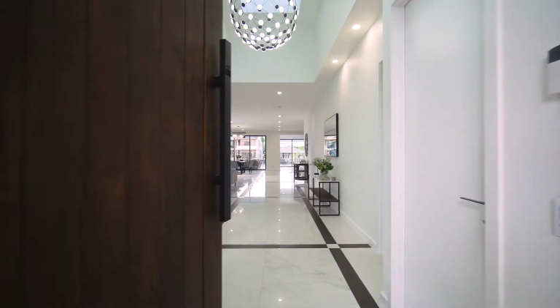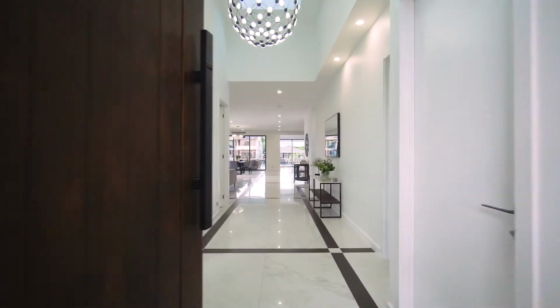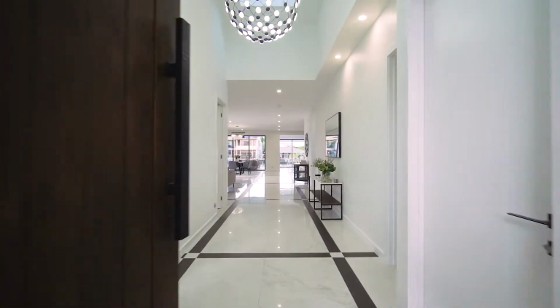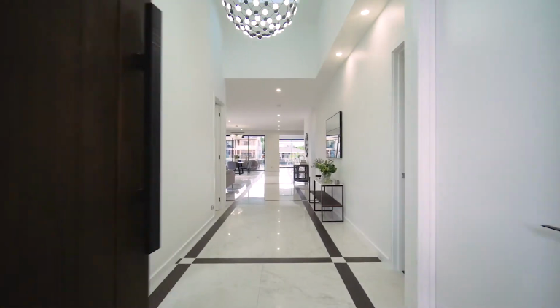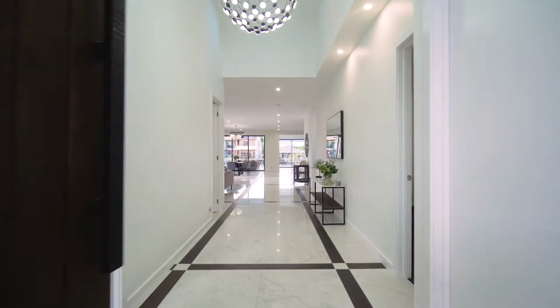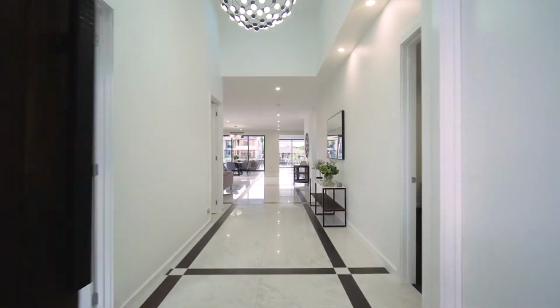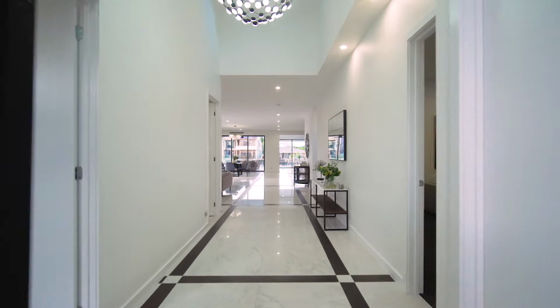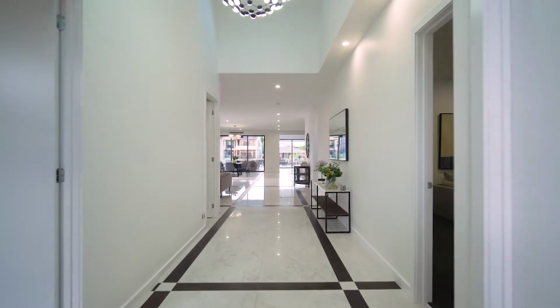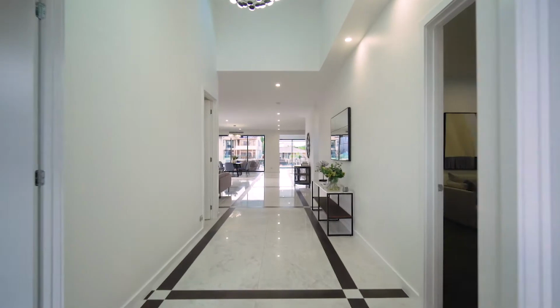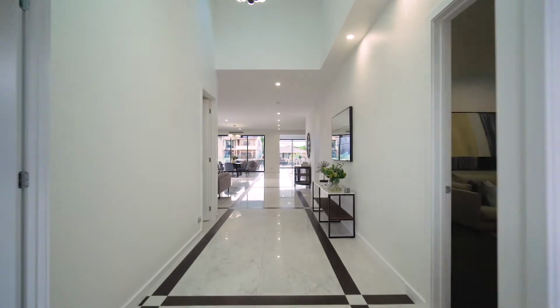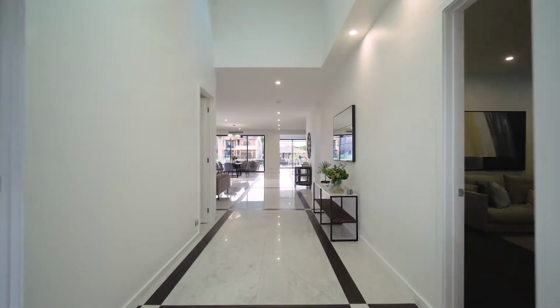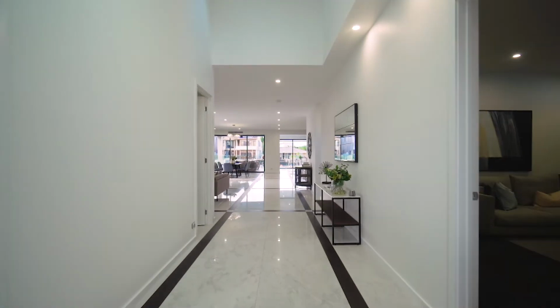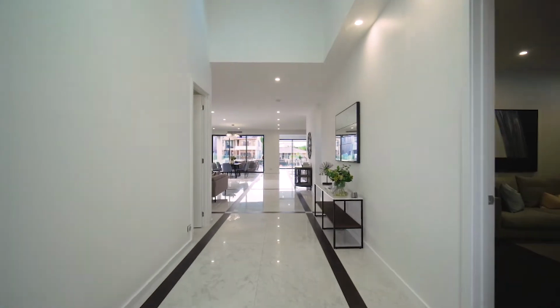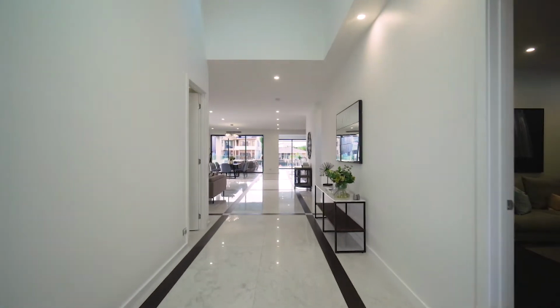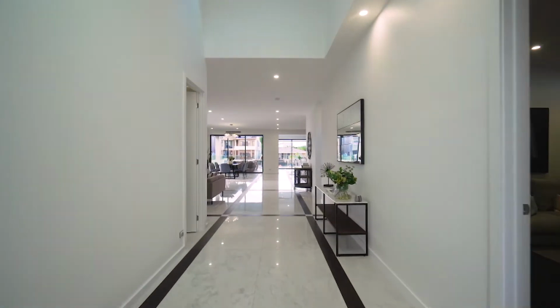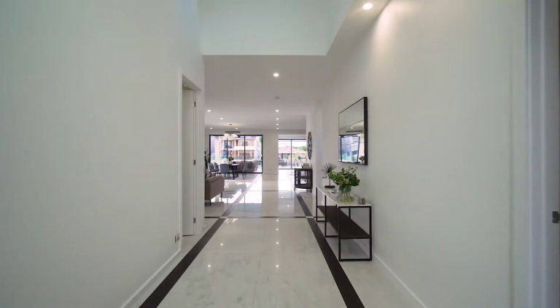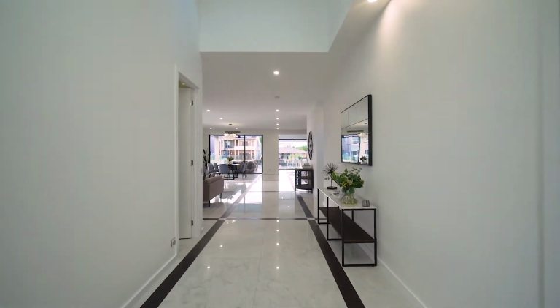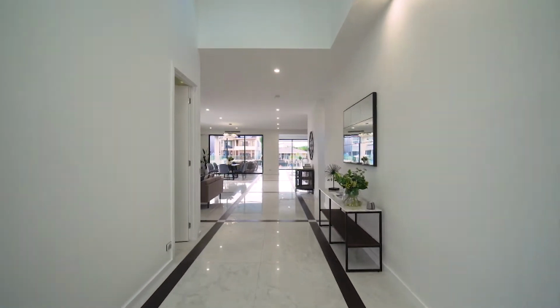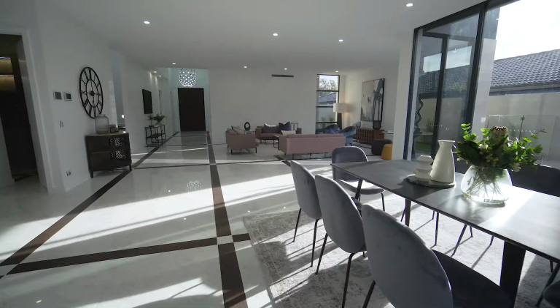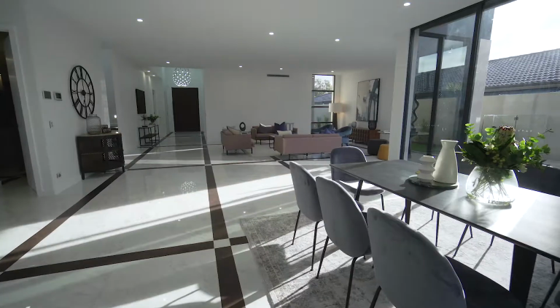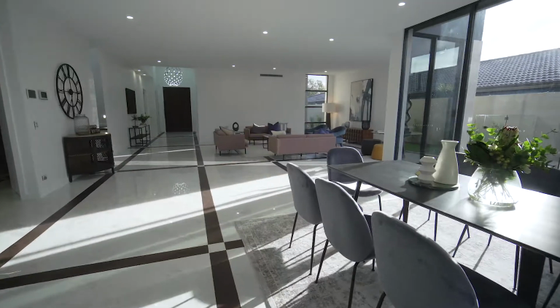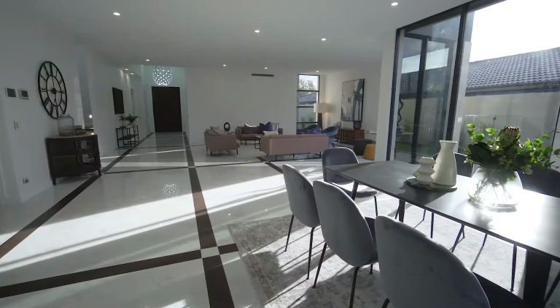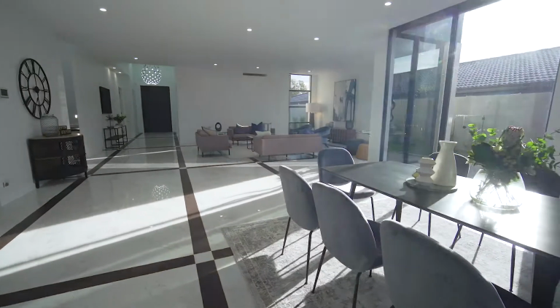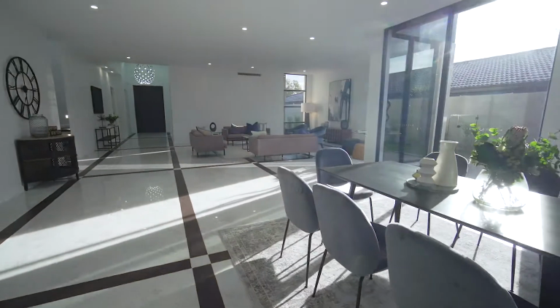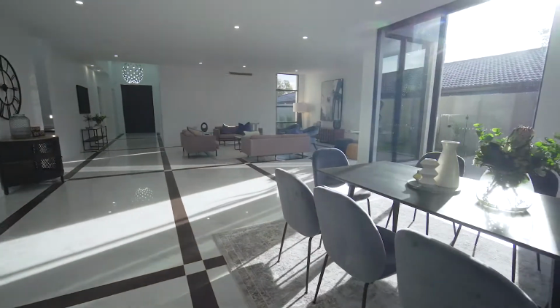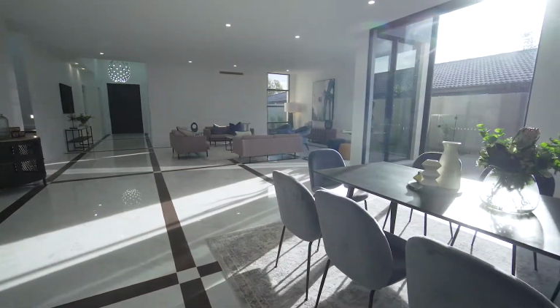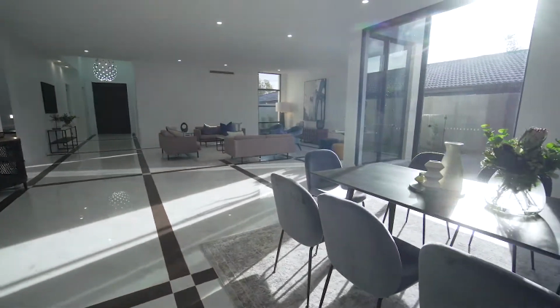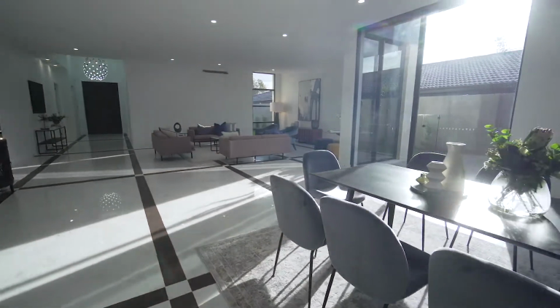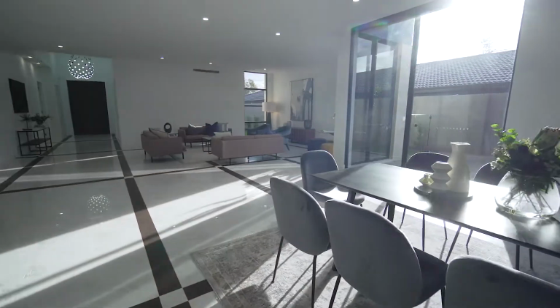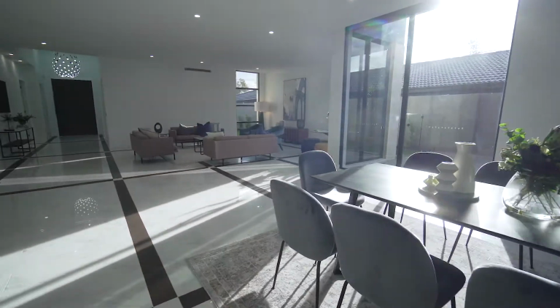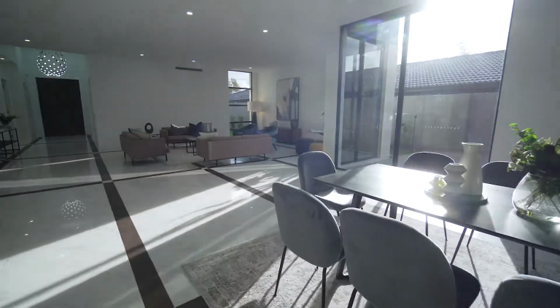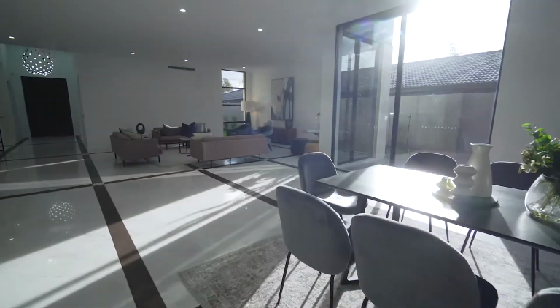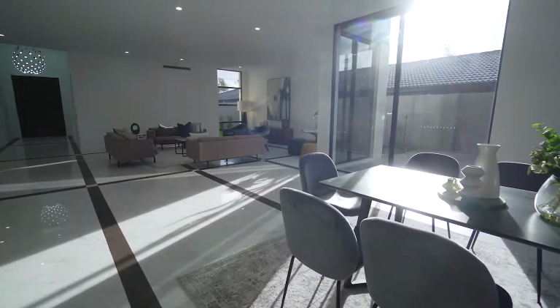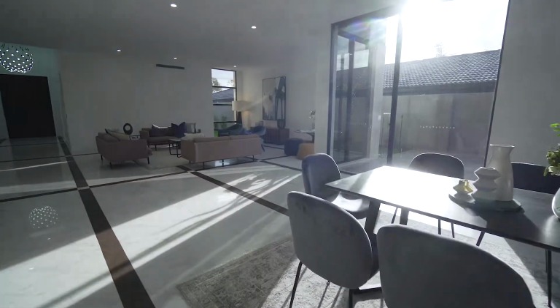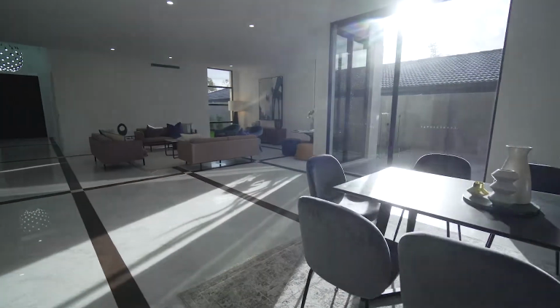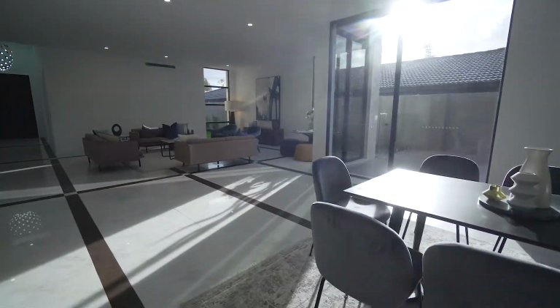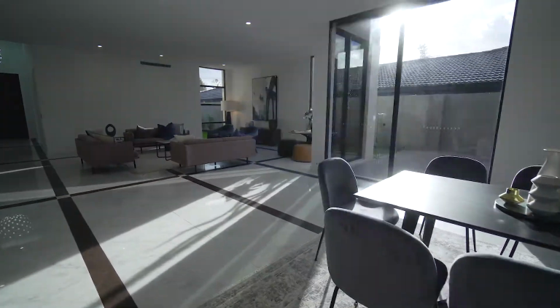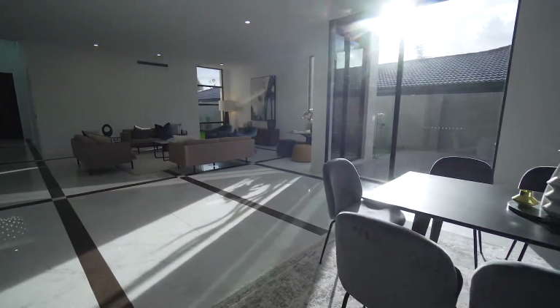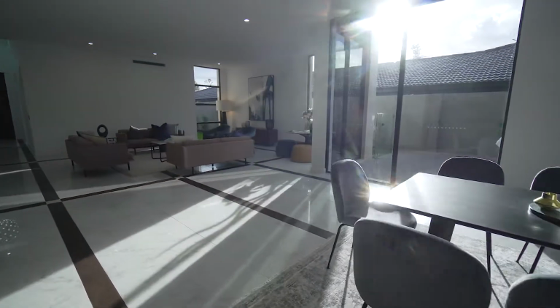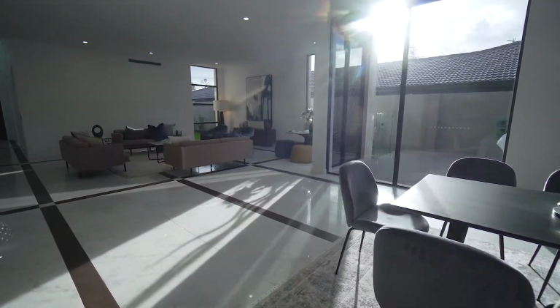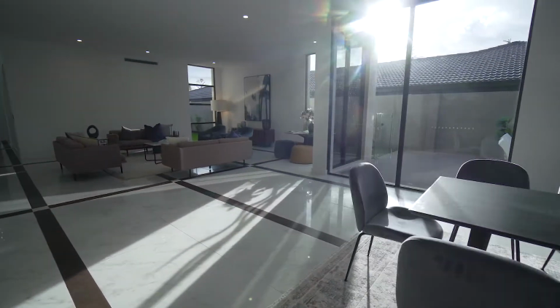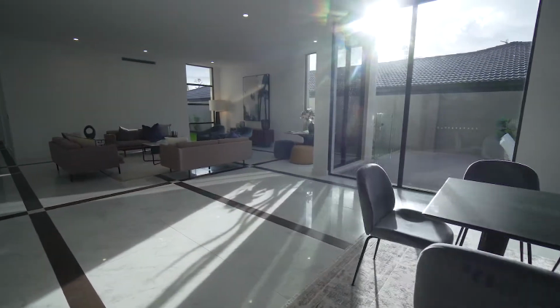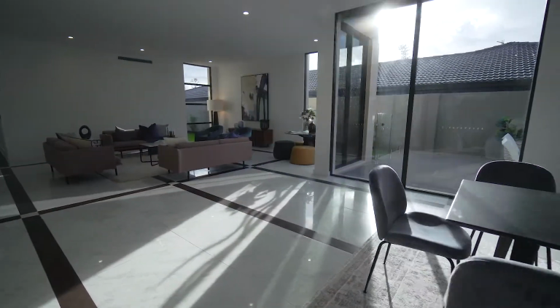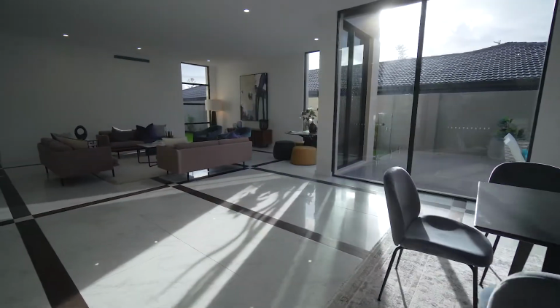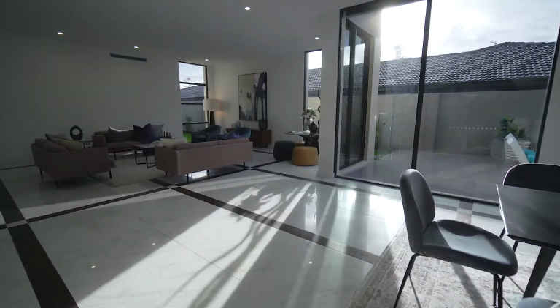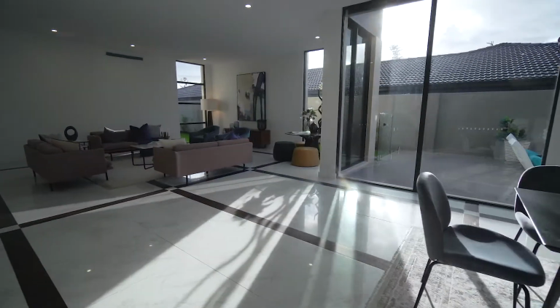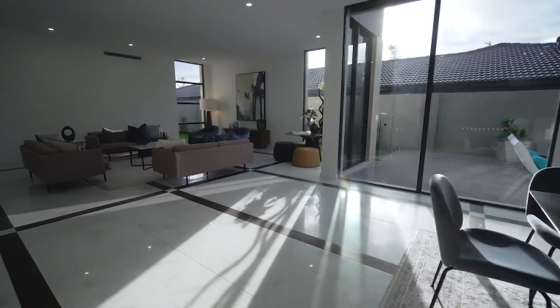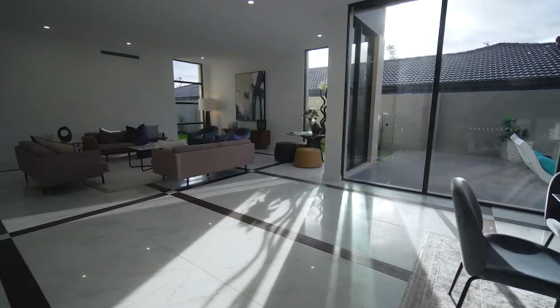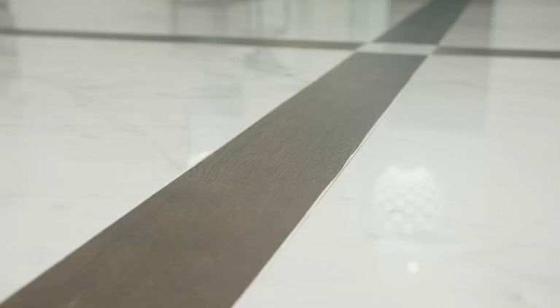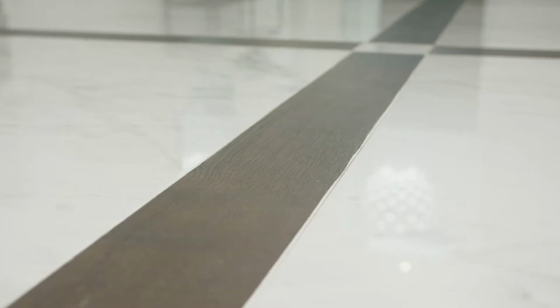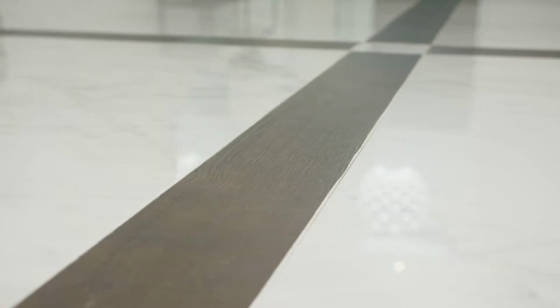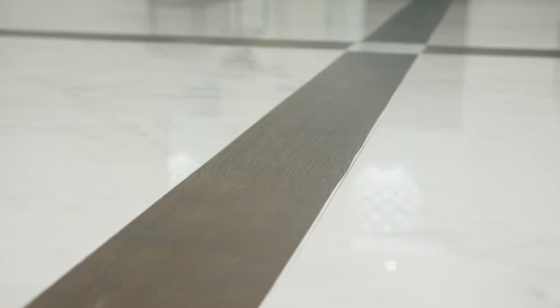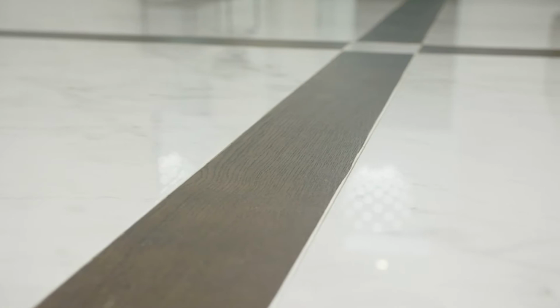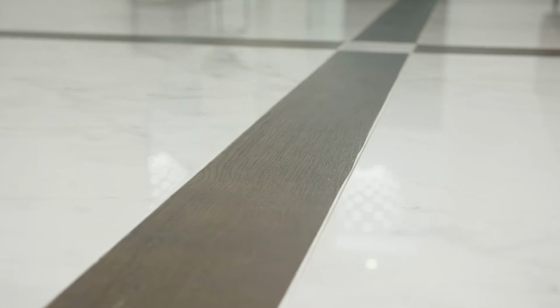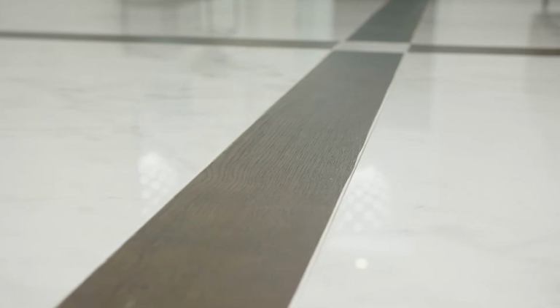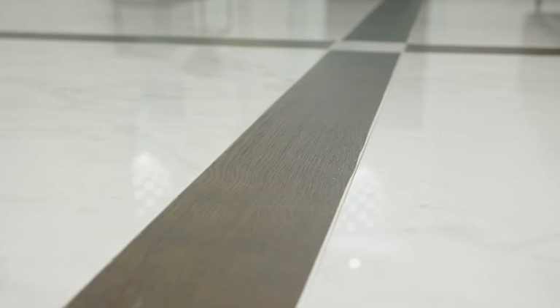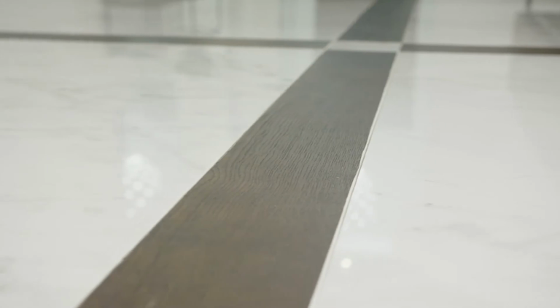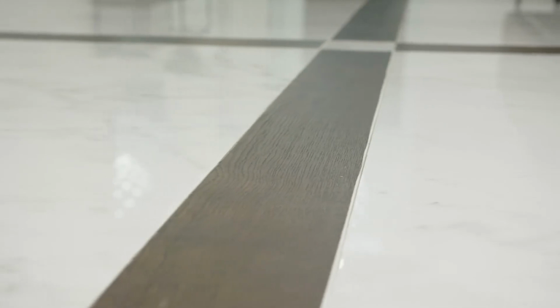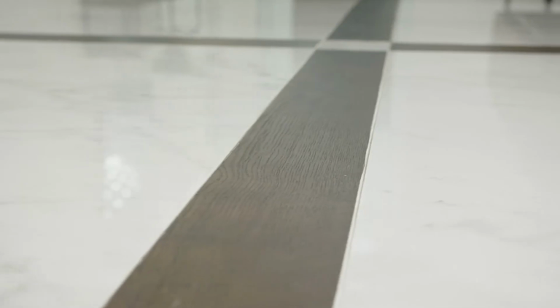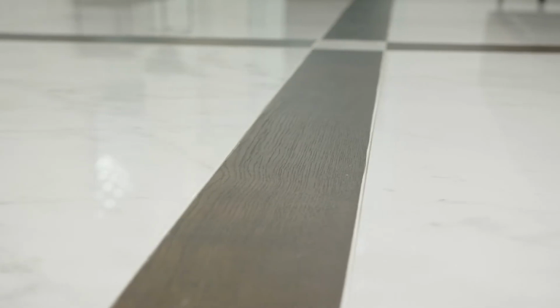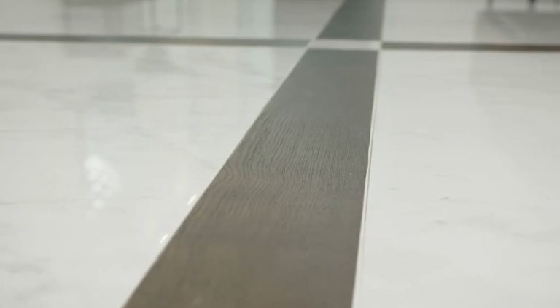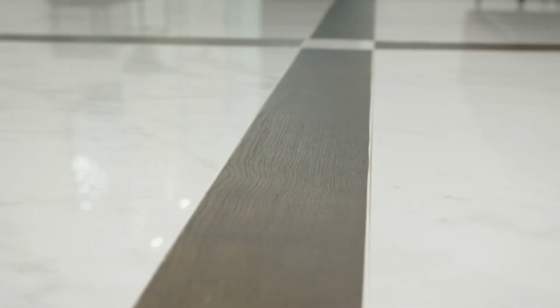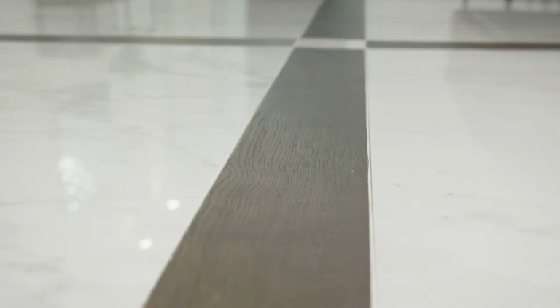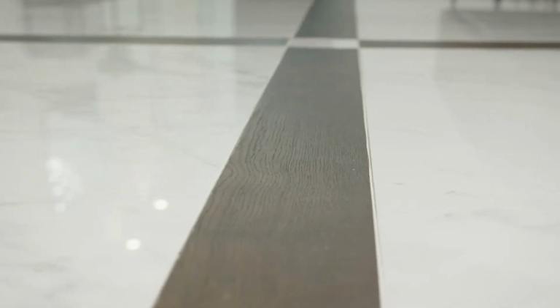As you walk through the front door, the first thing you notice is the marble tiles with the French oak timber inlet, which gives us a bright, clean finish.